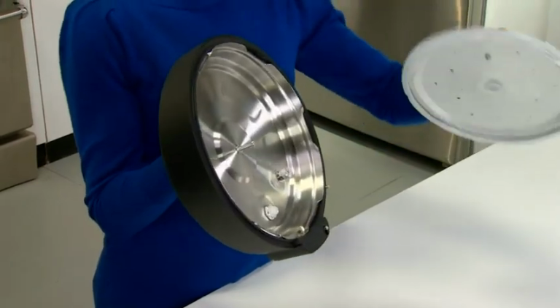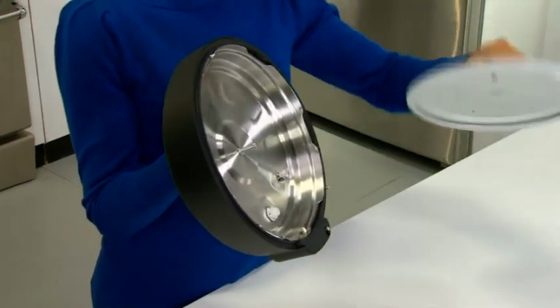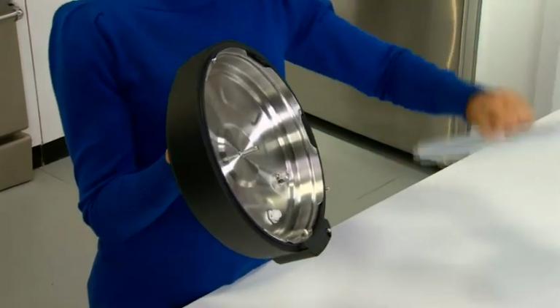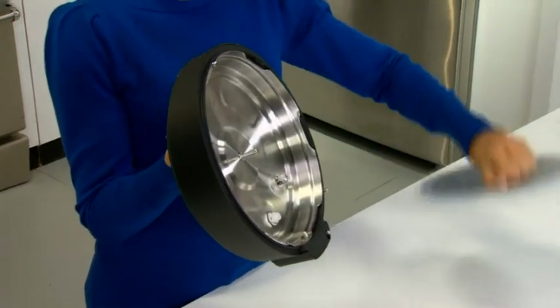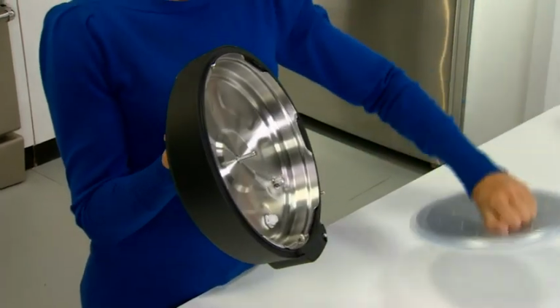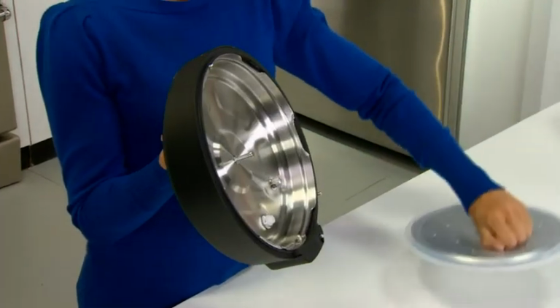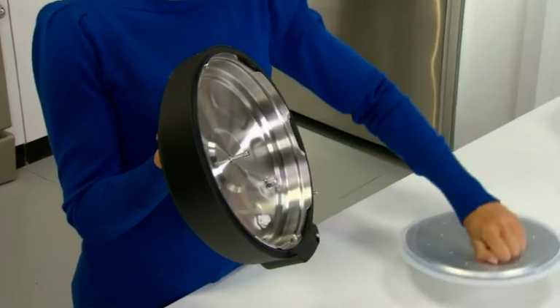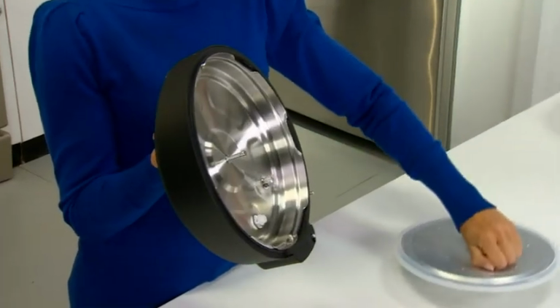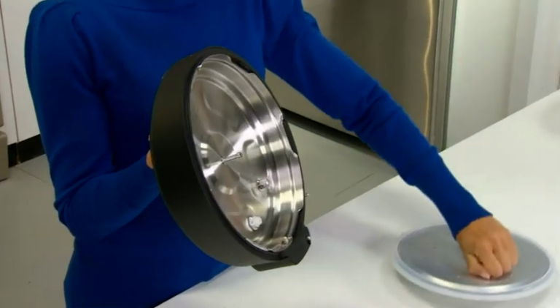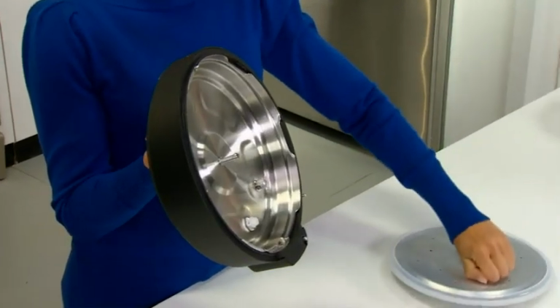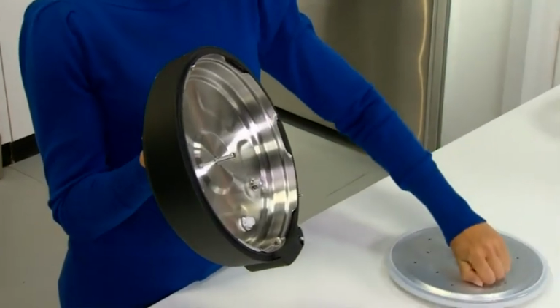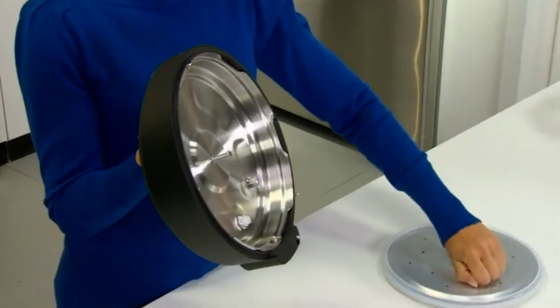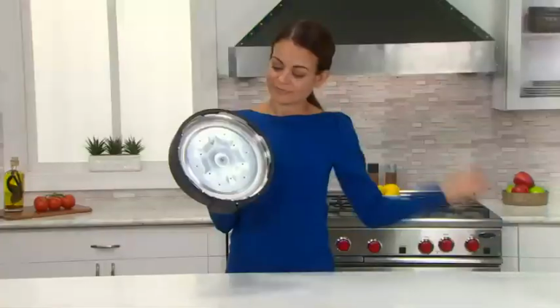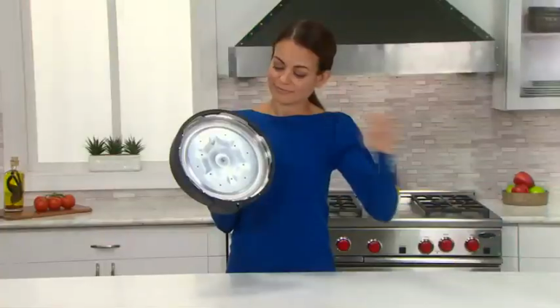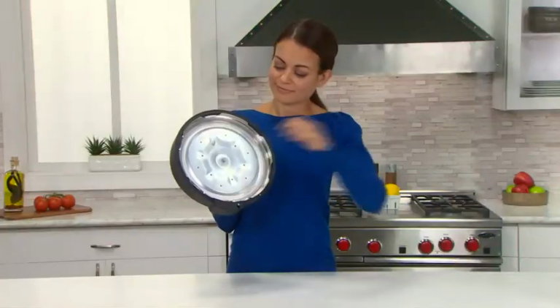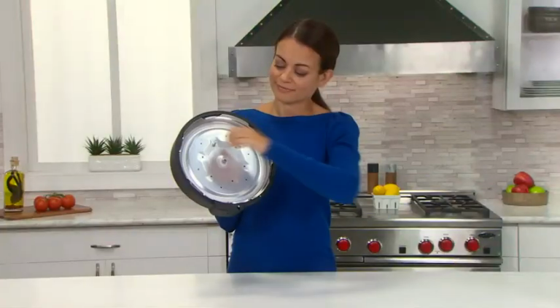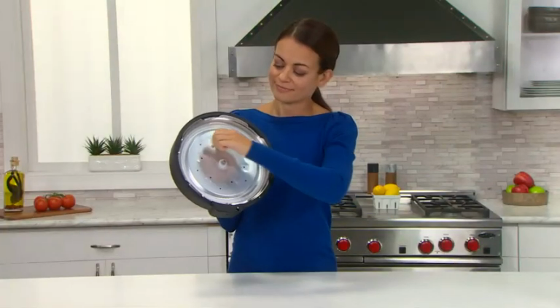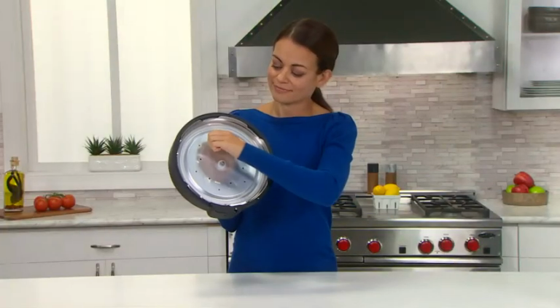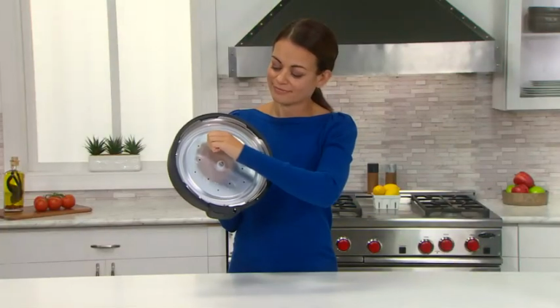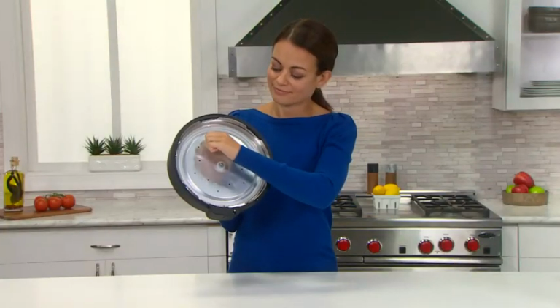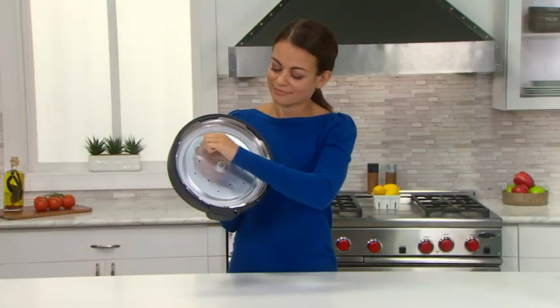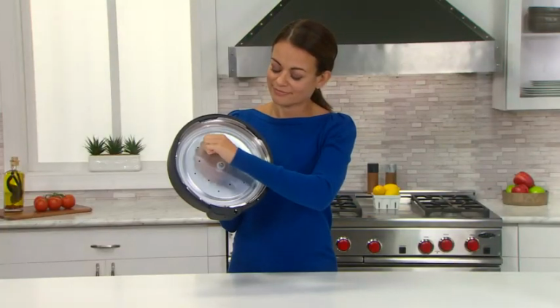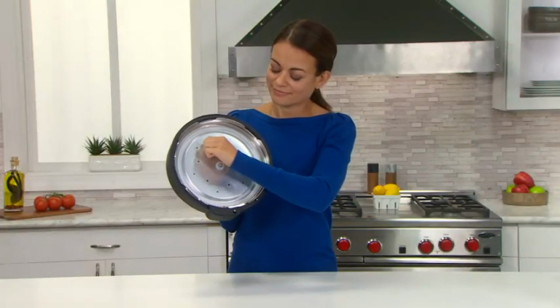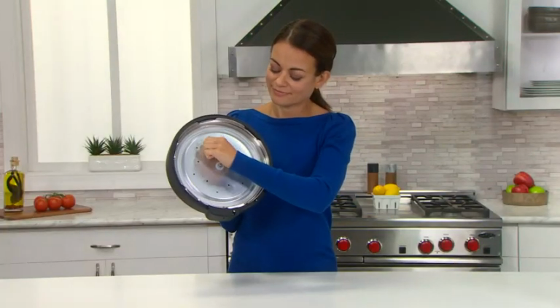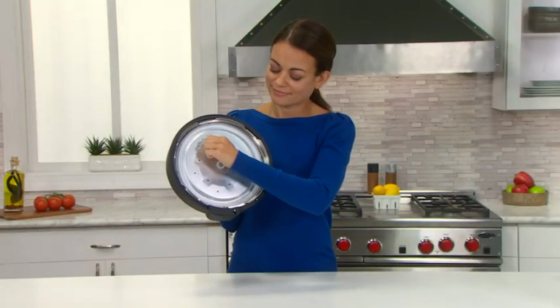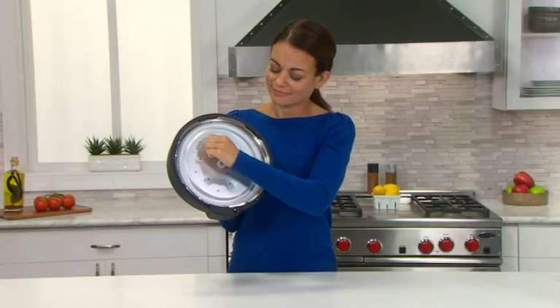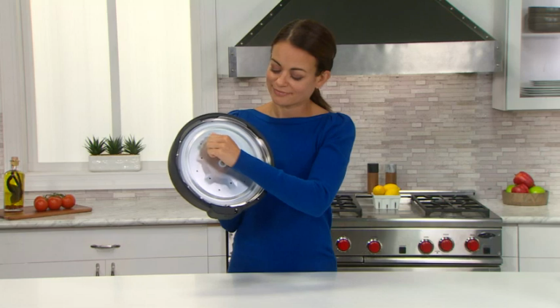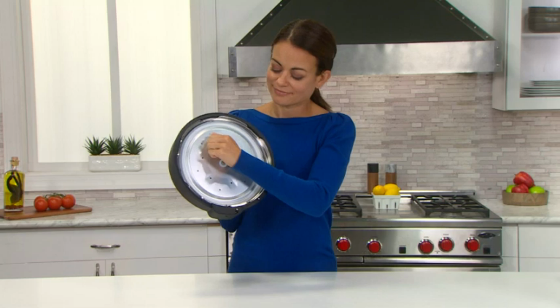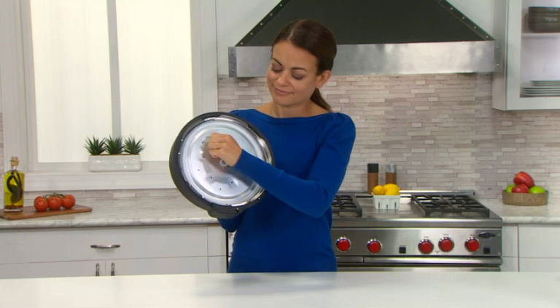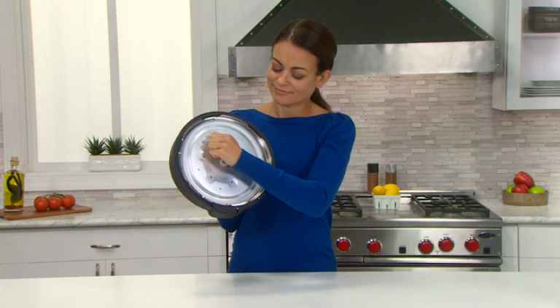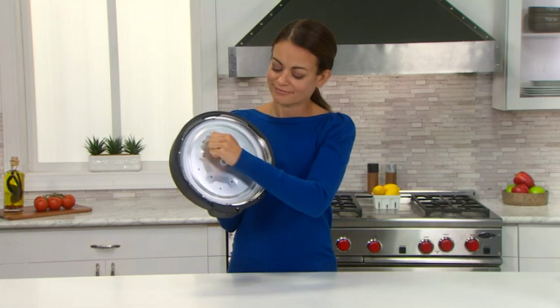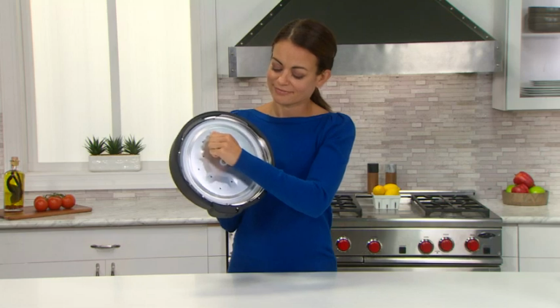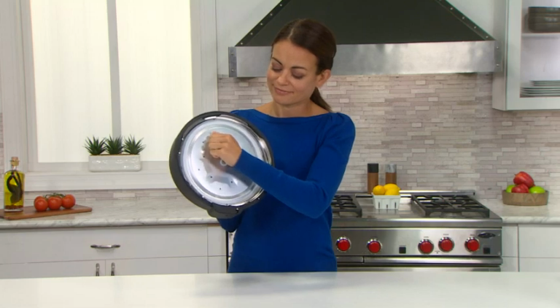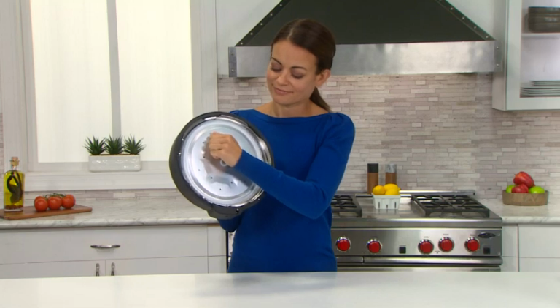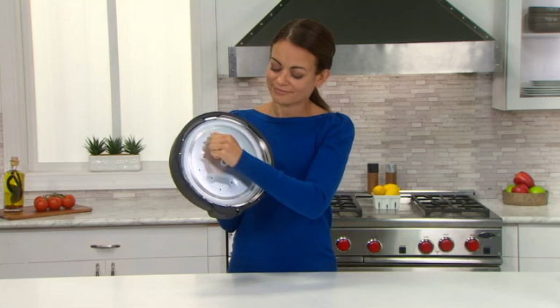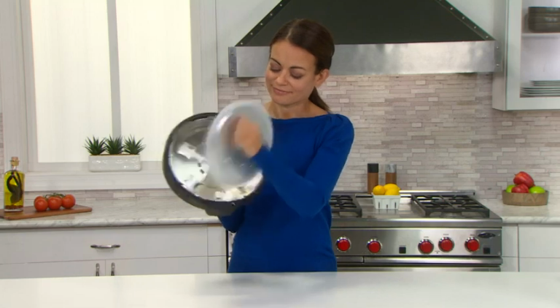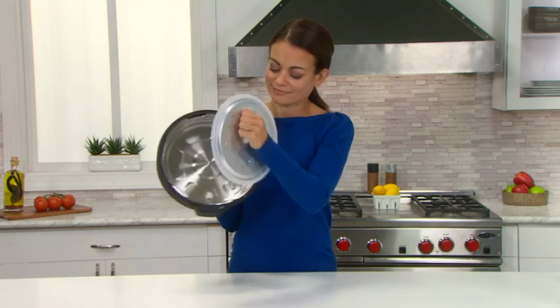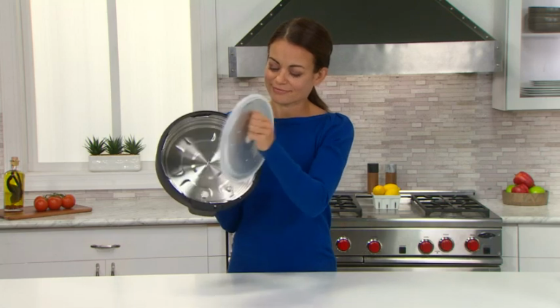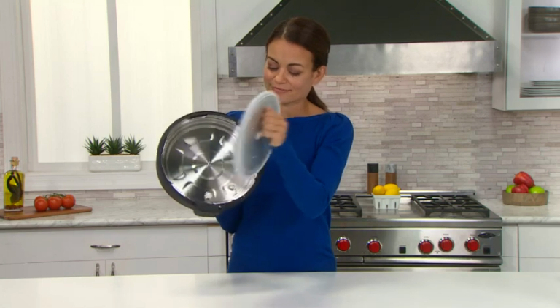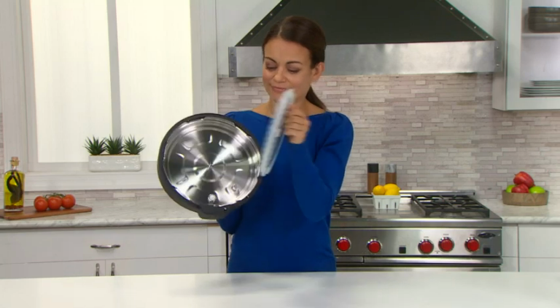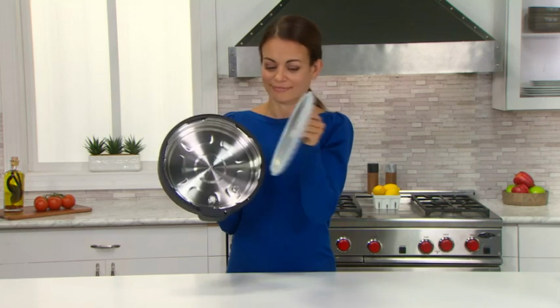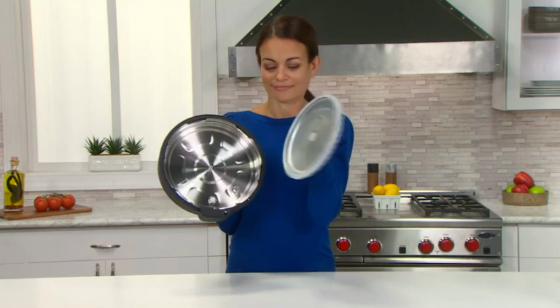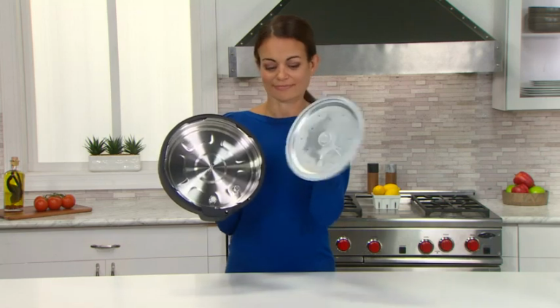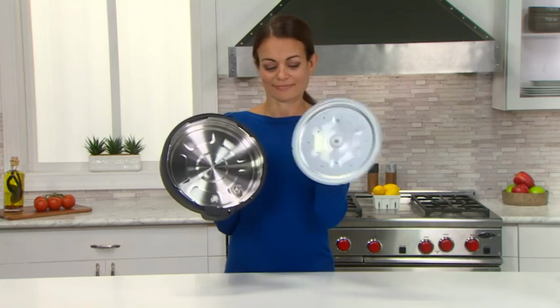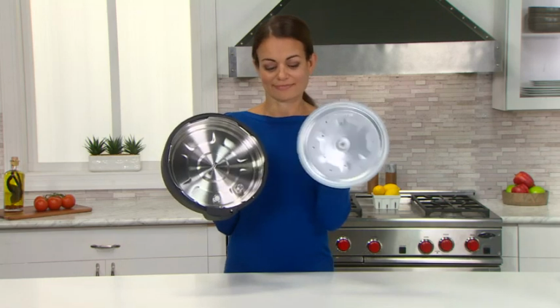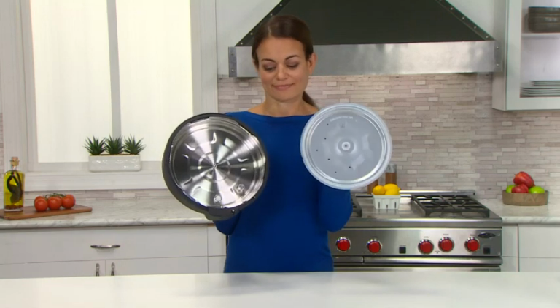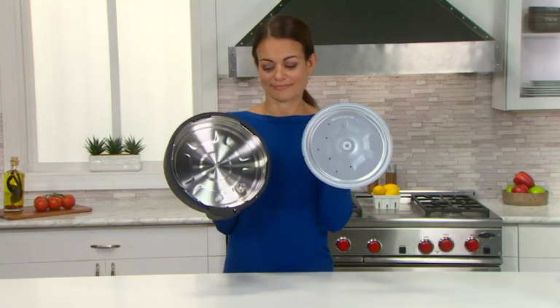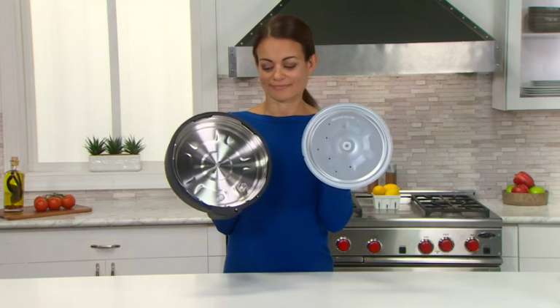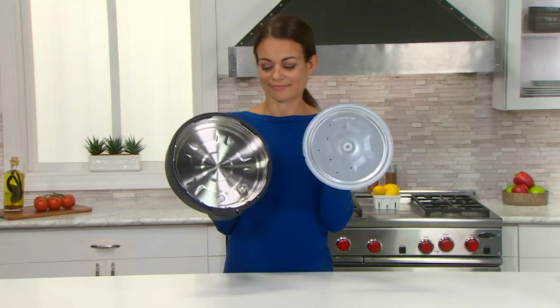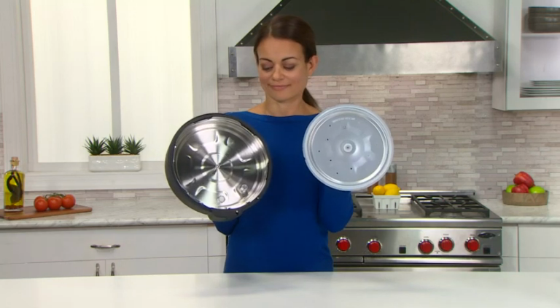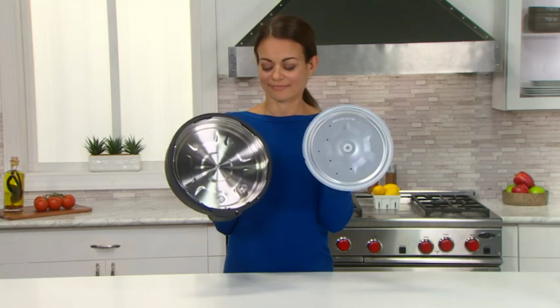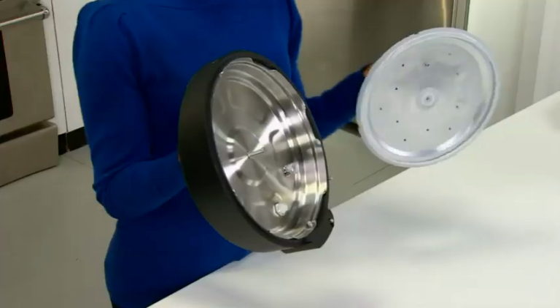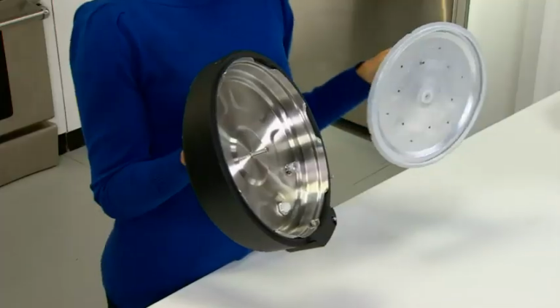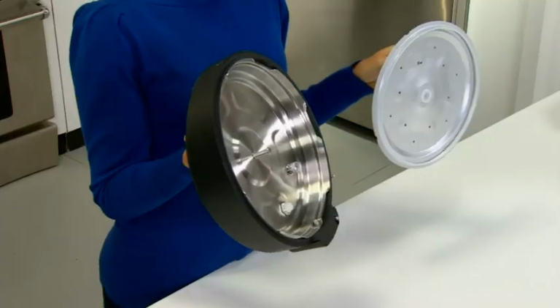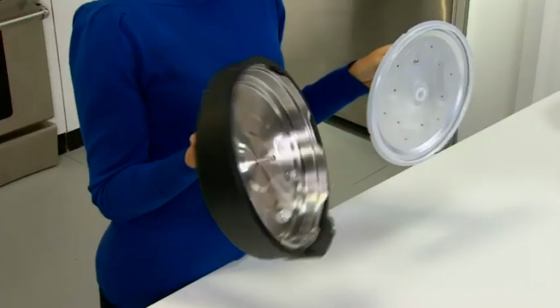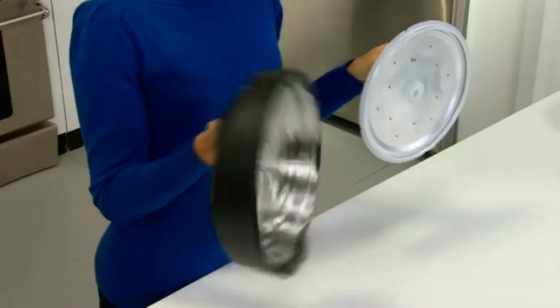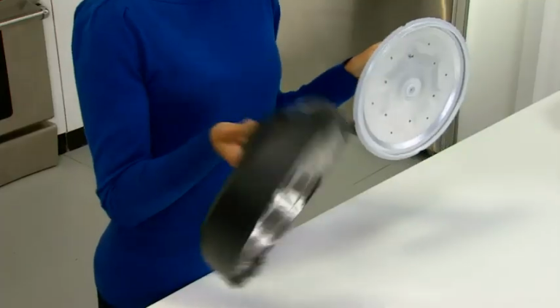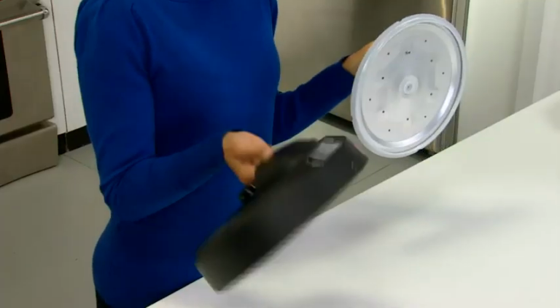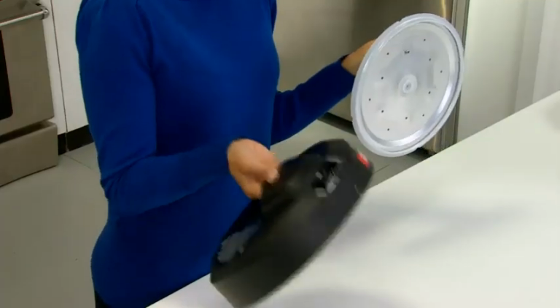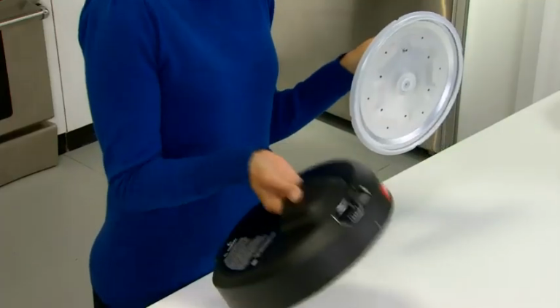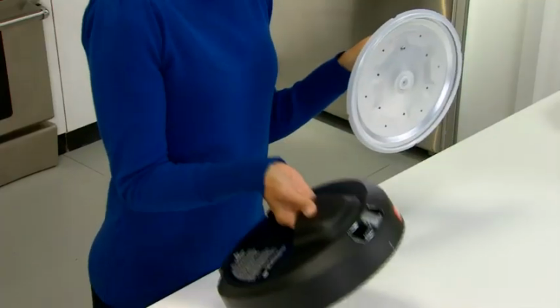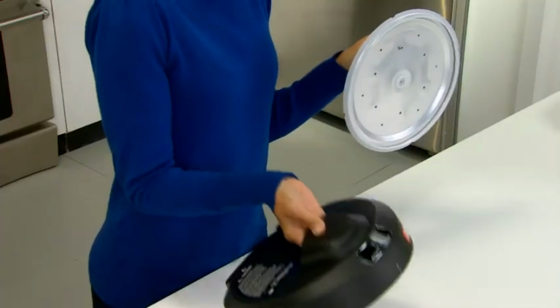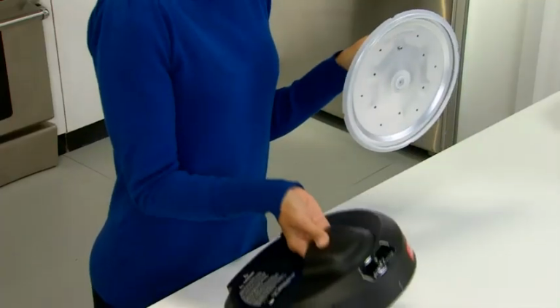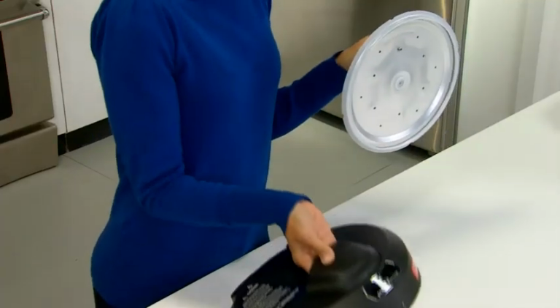Remove the inner lid from the outer lid. Simply pull the silver knob on the inner lid and slide the two lids apart.